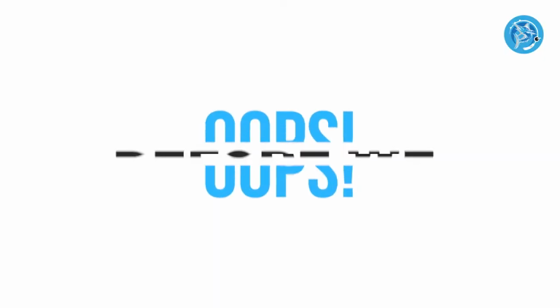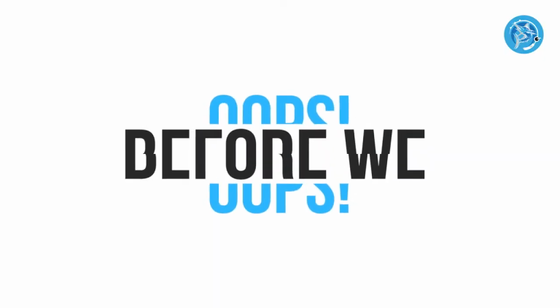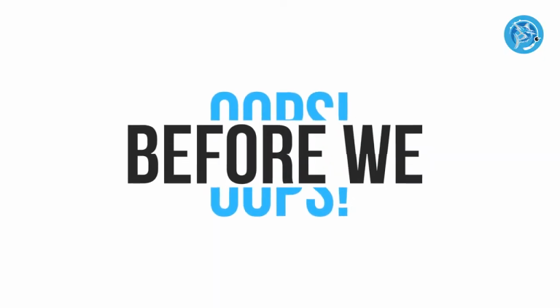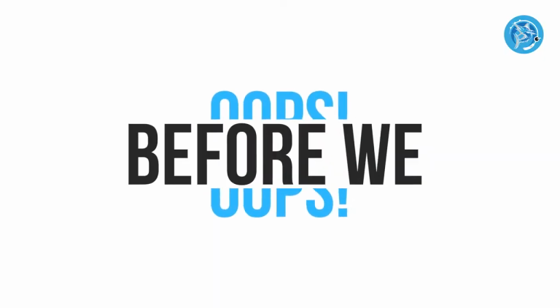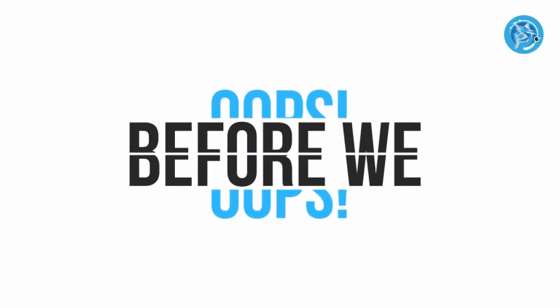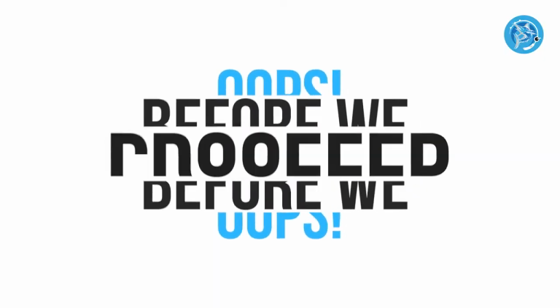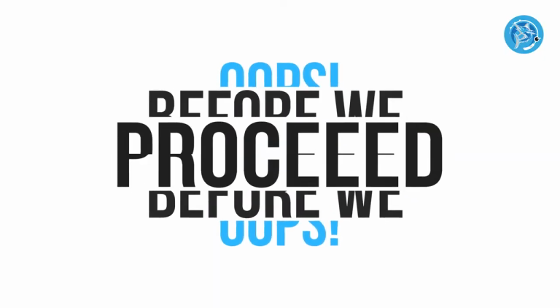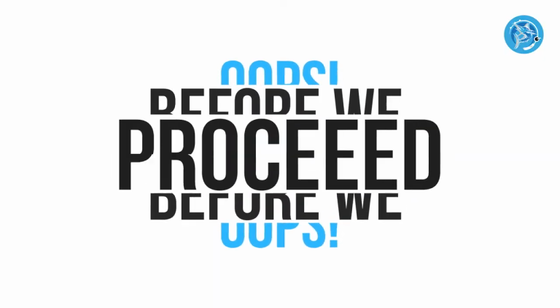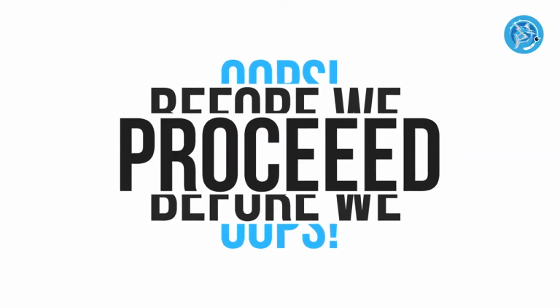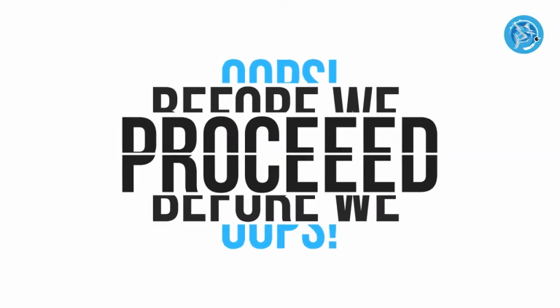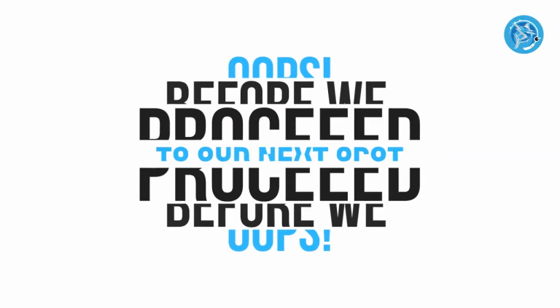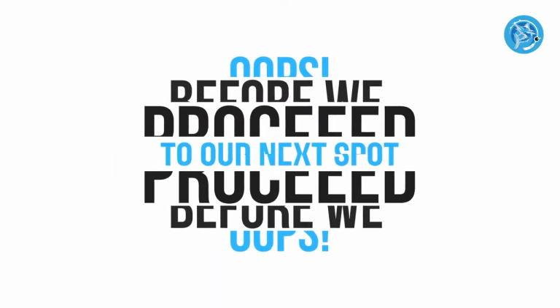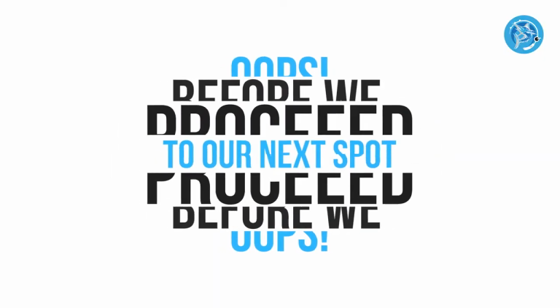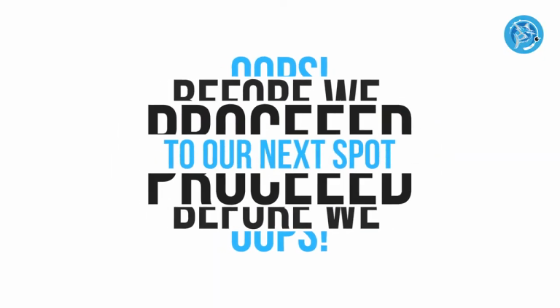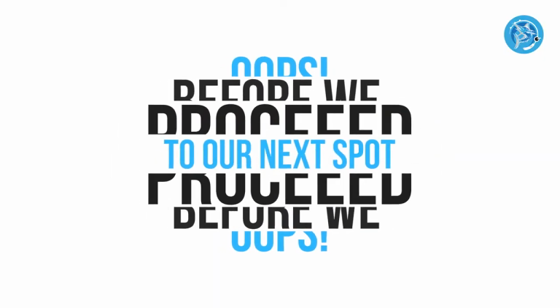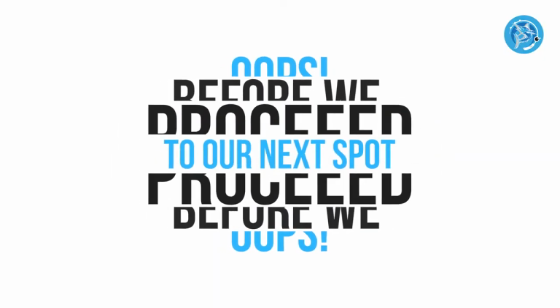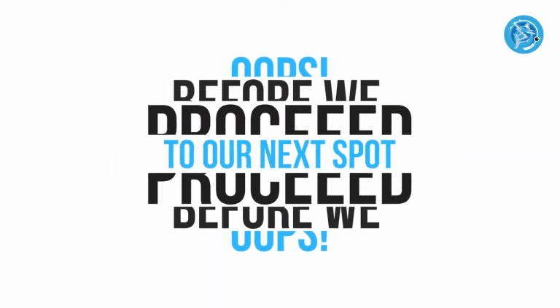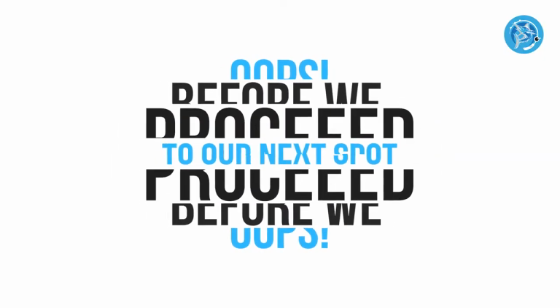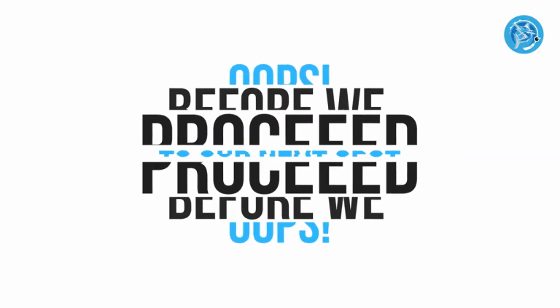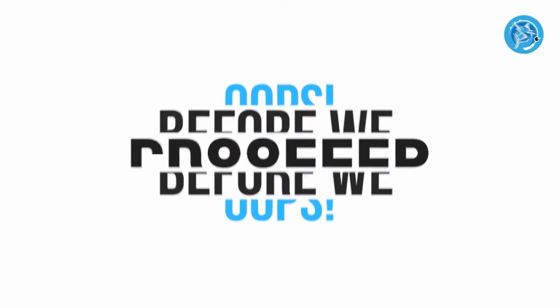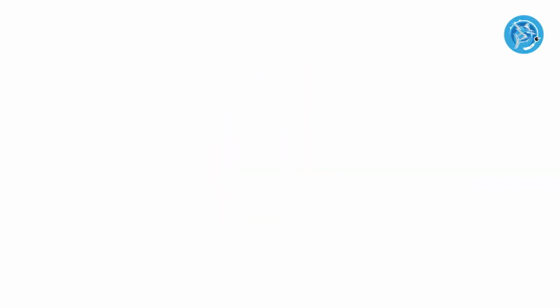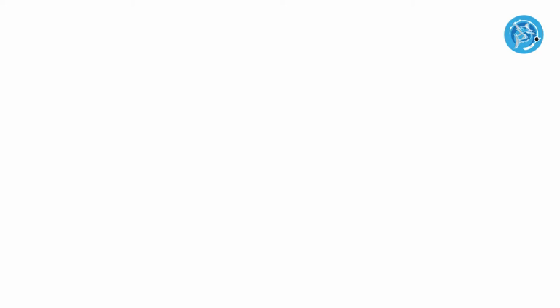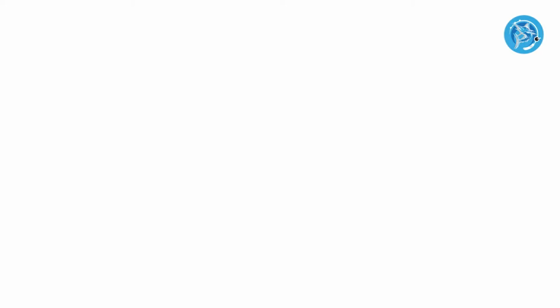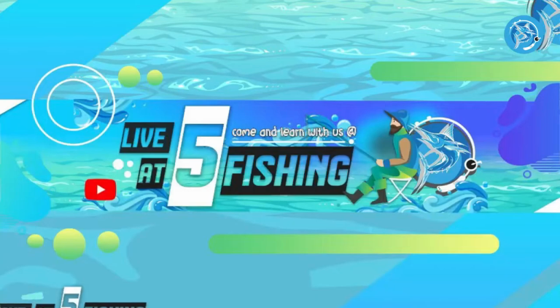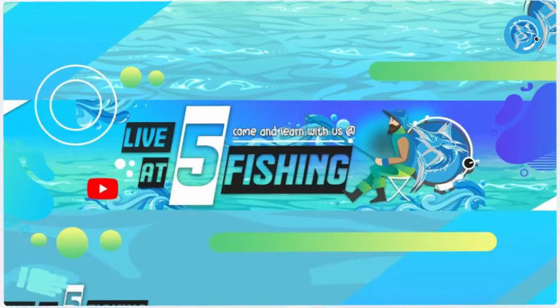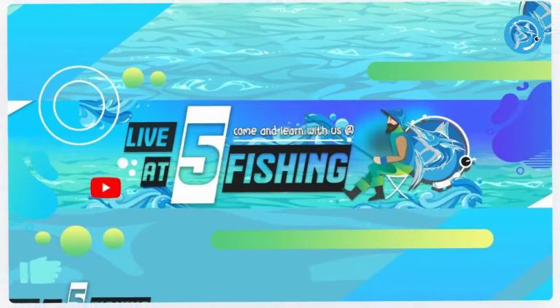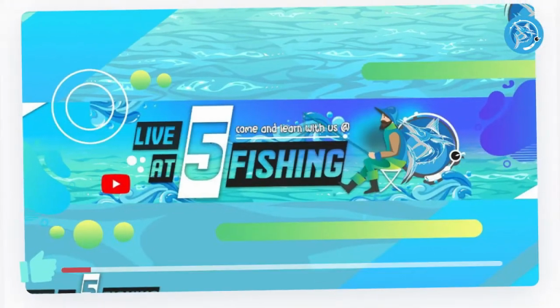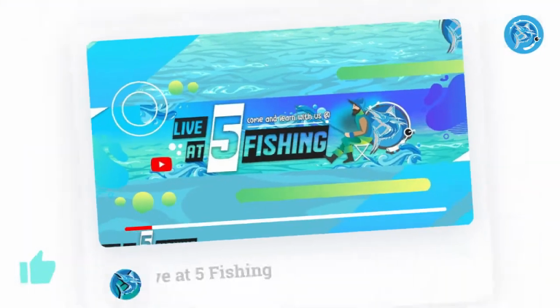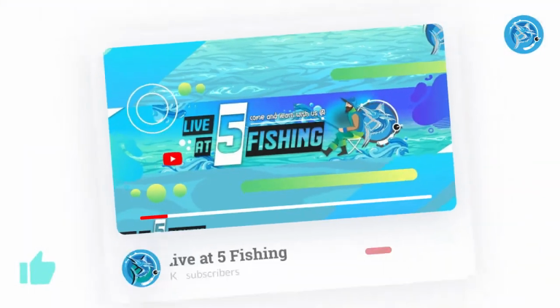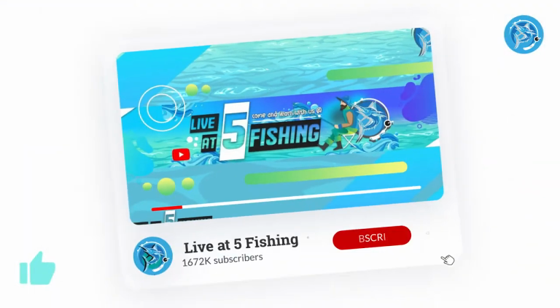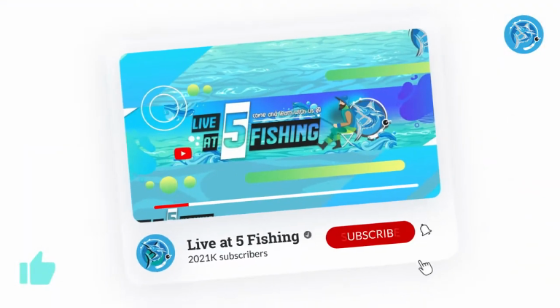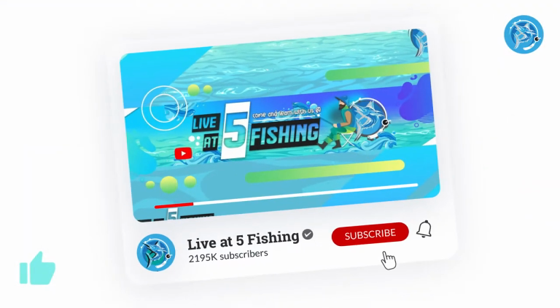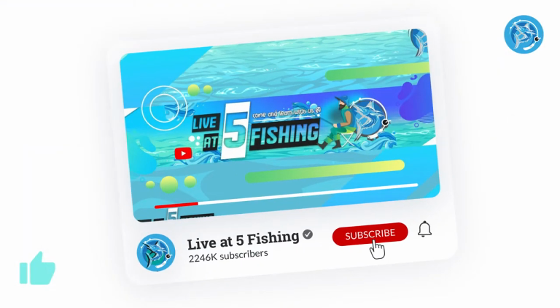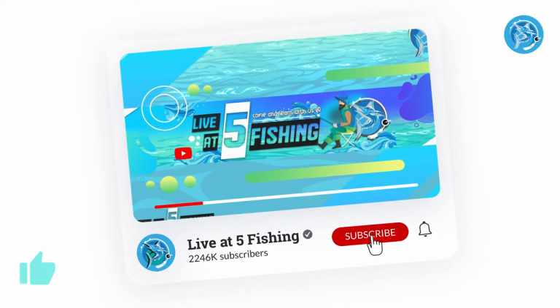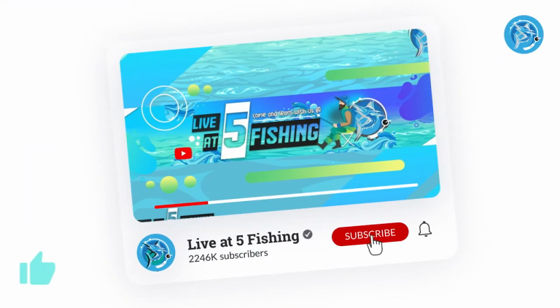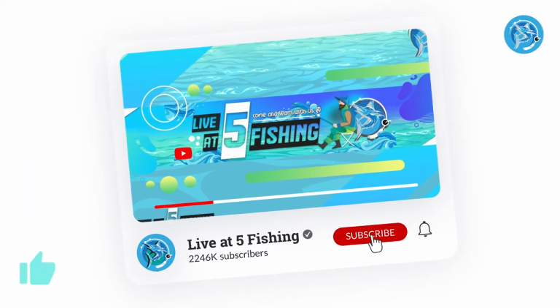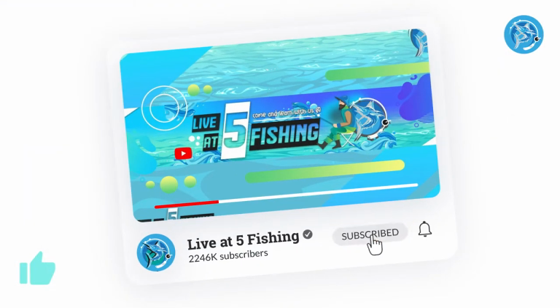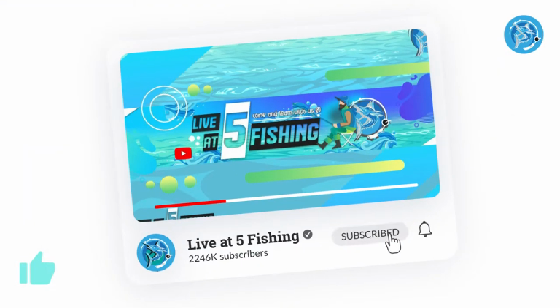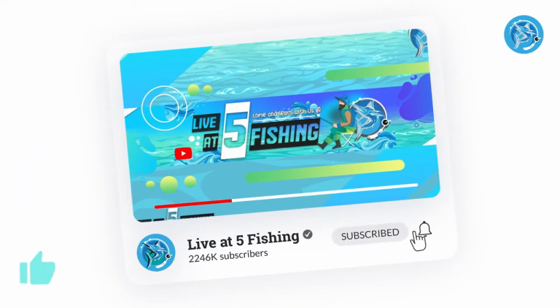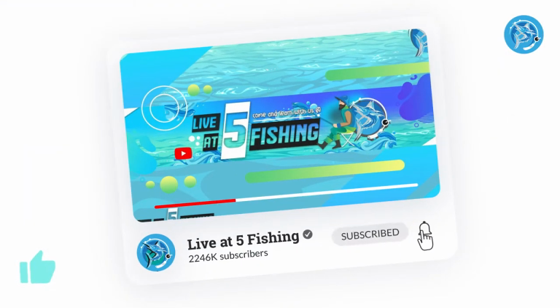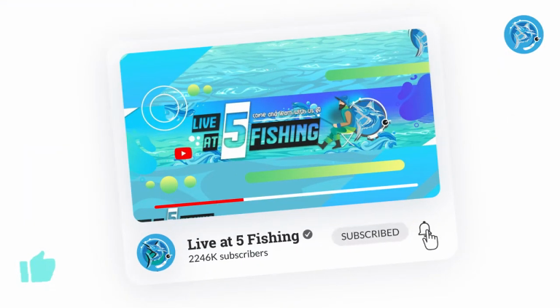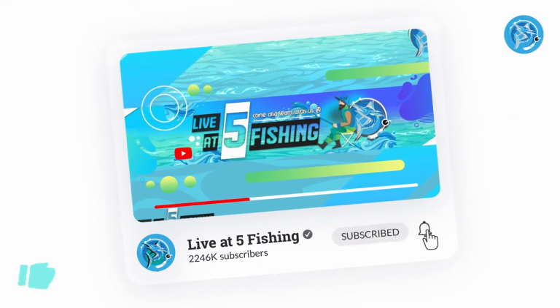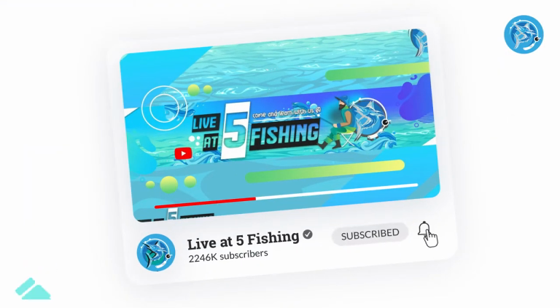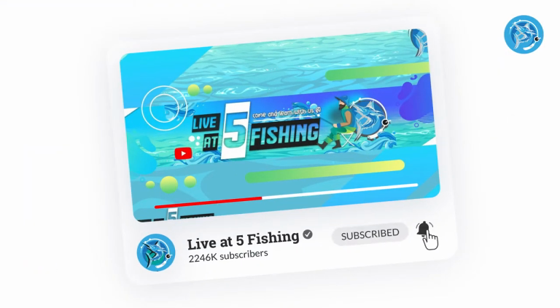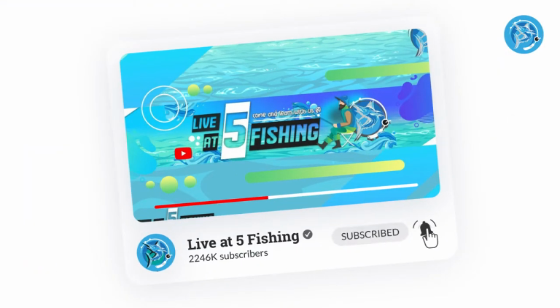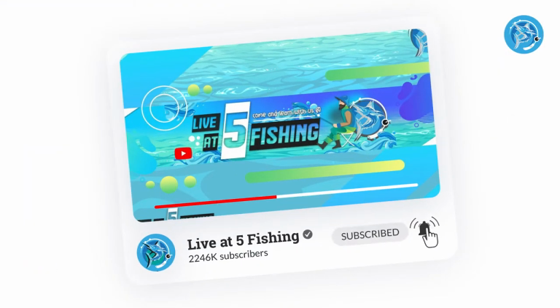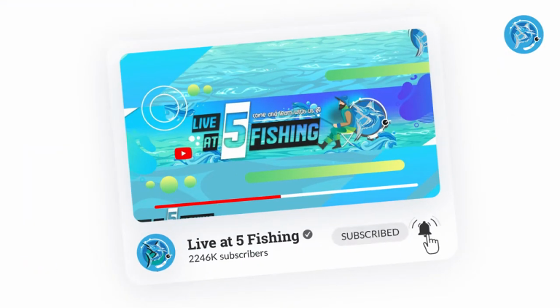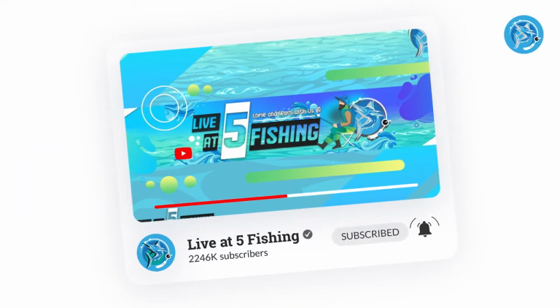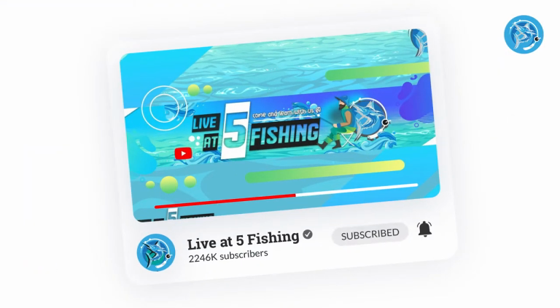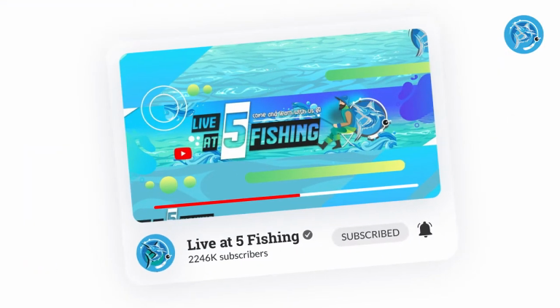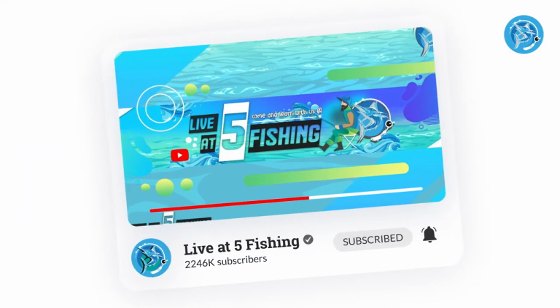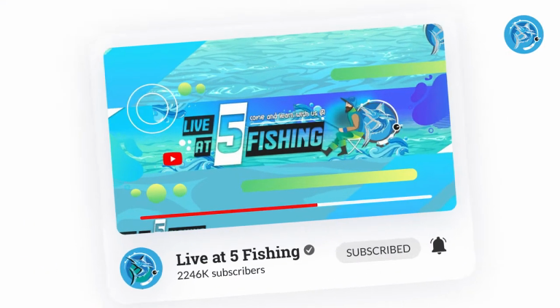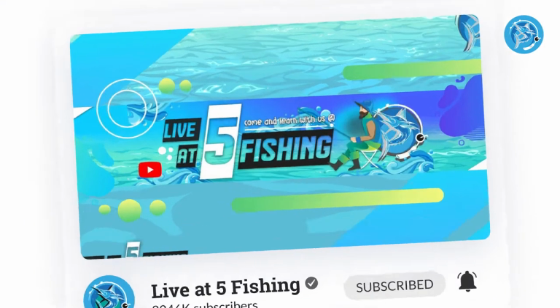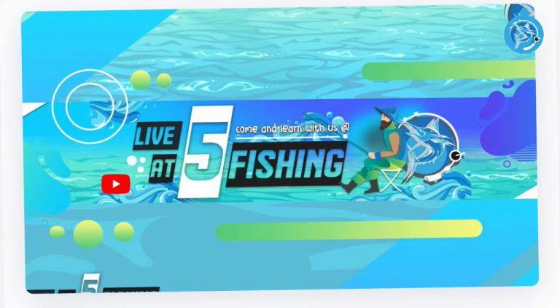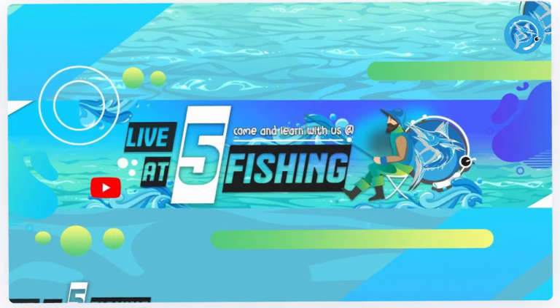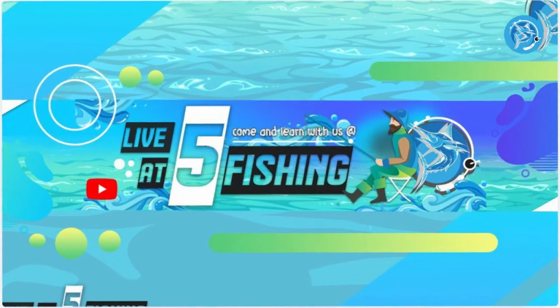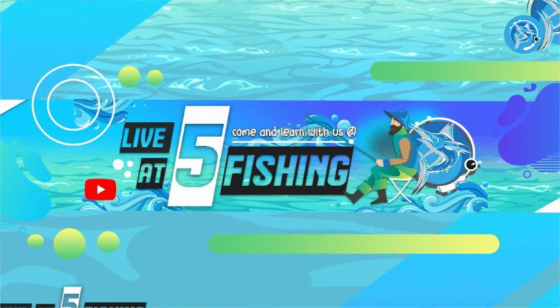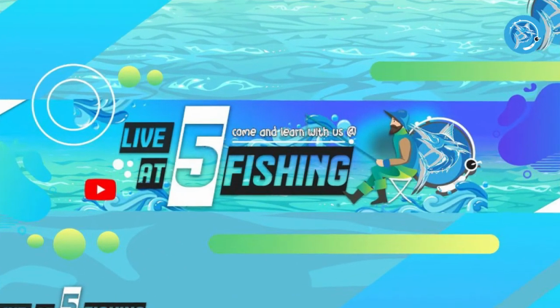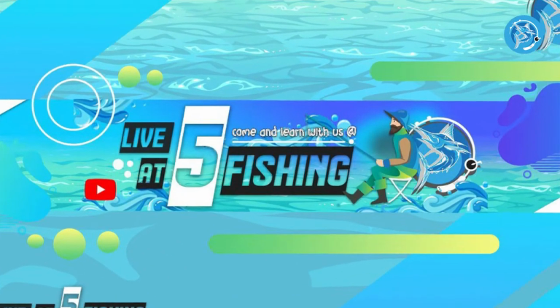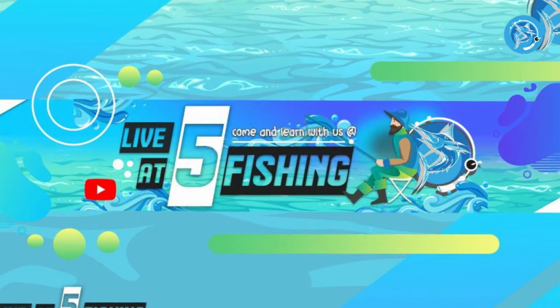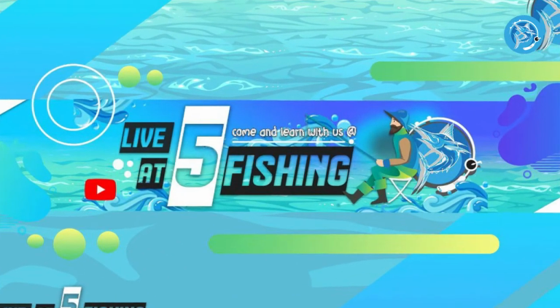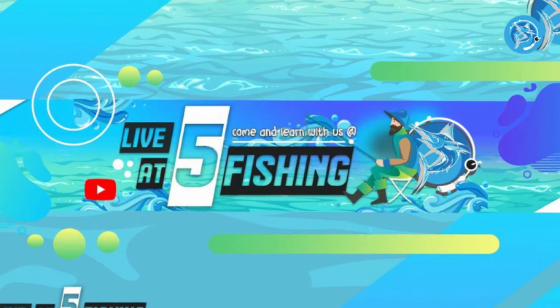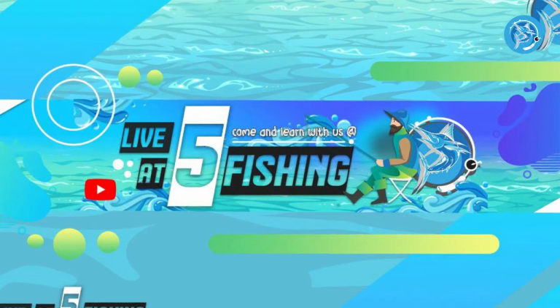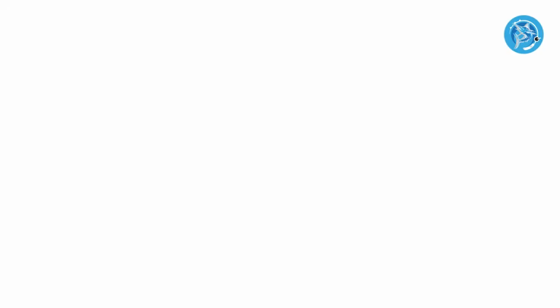Before we proceed to our next spot, don't forget to like this video and subscribe to our channel for more southern region fishing content.